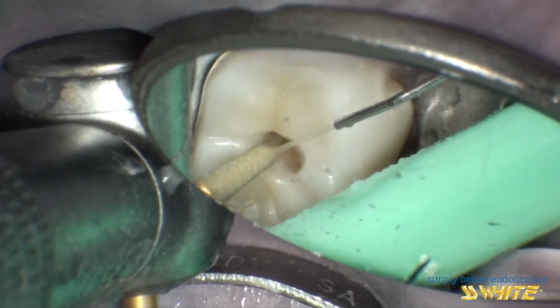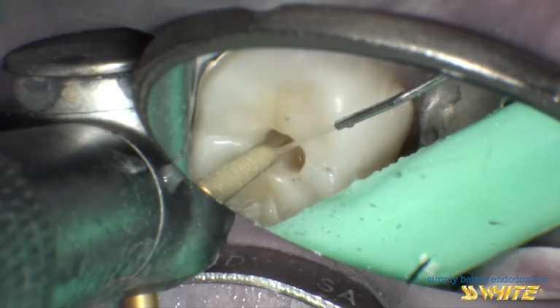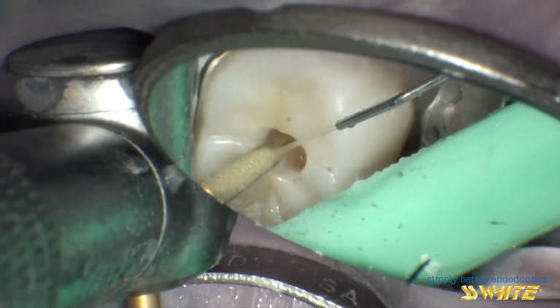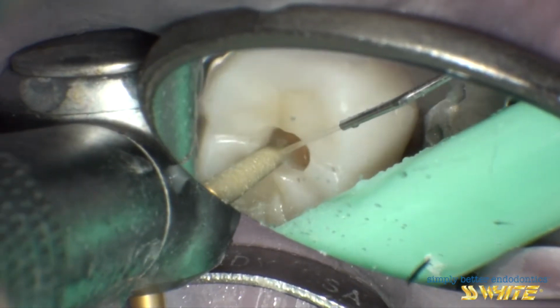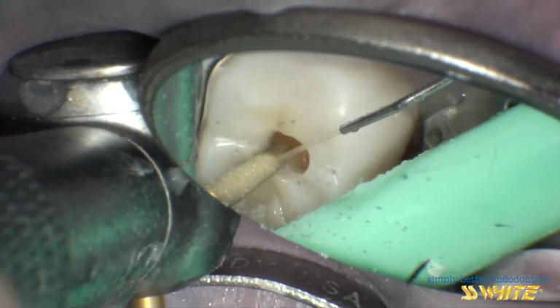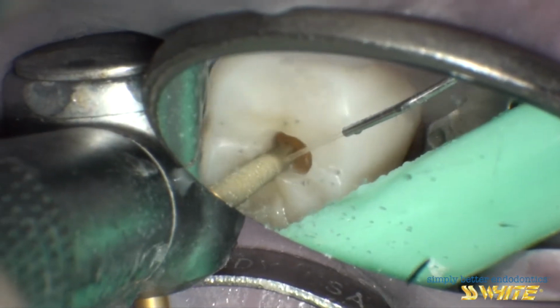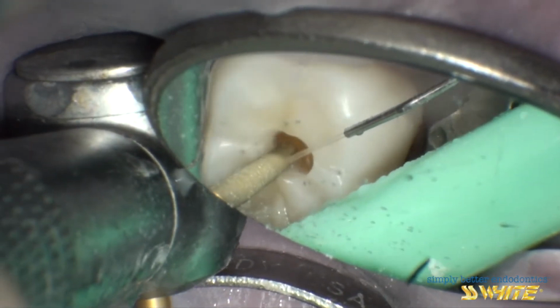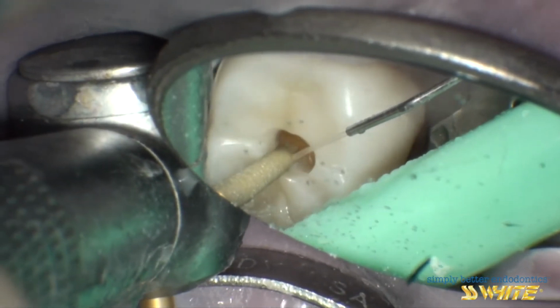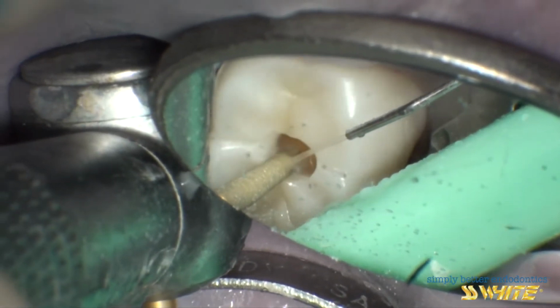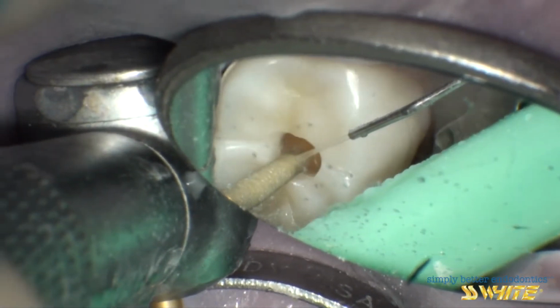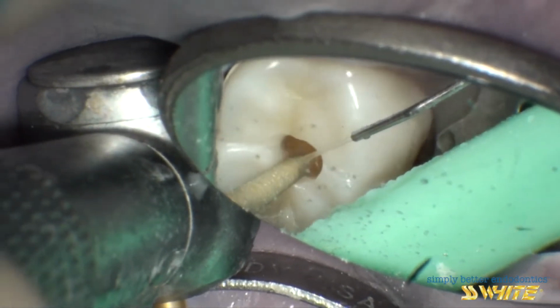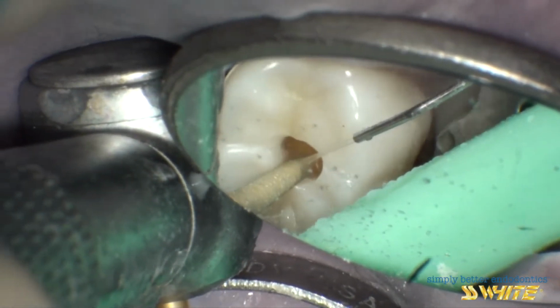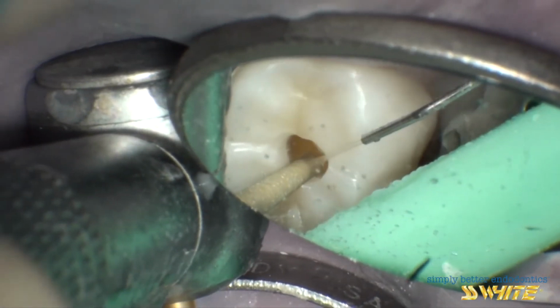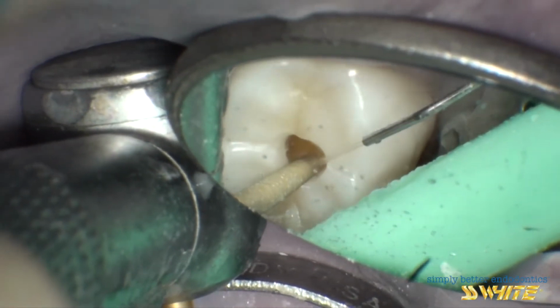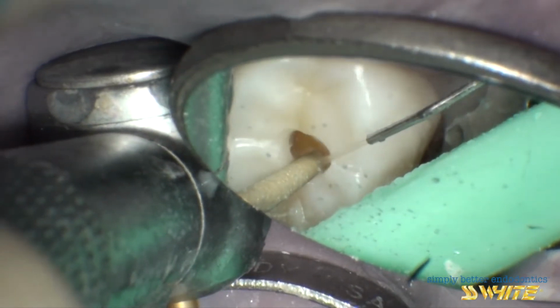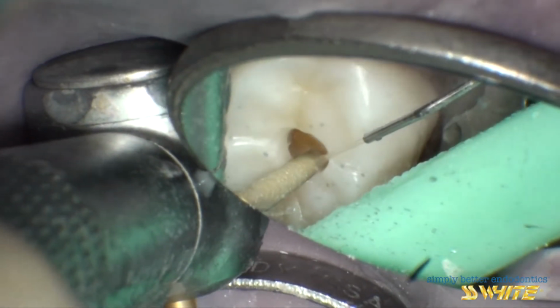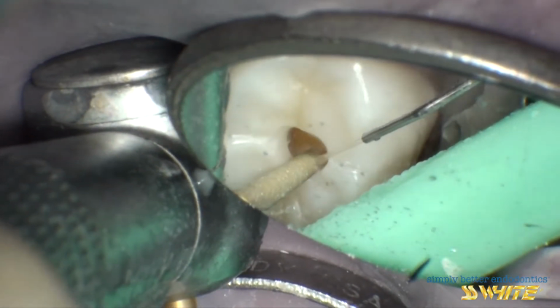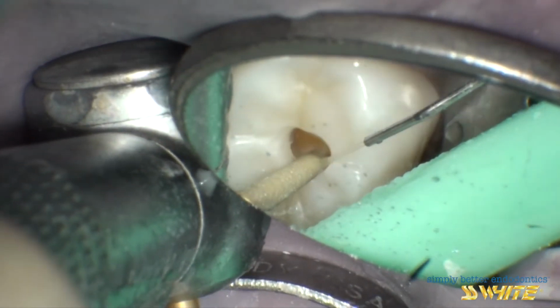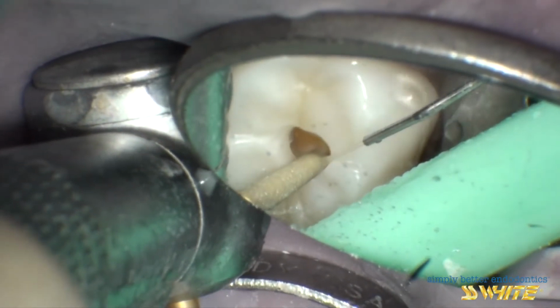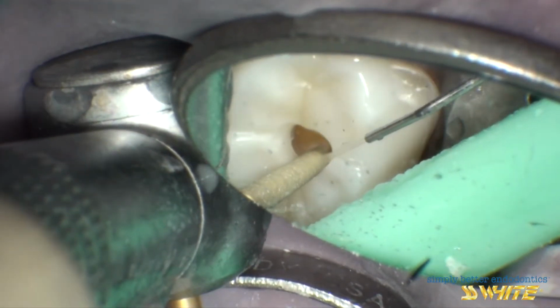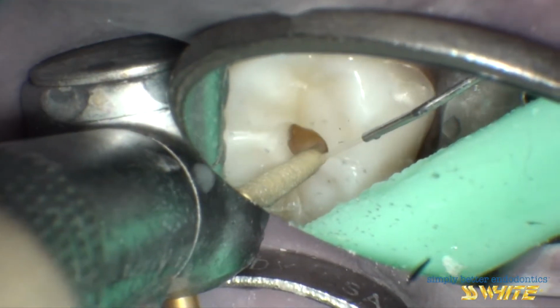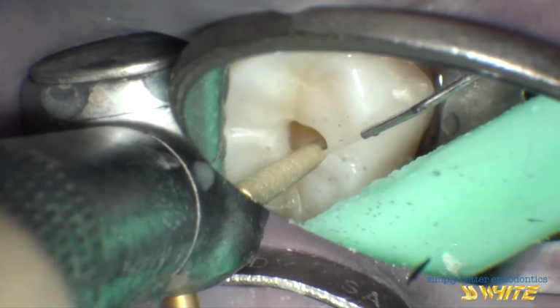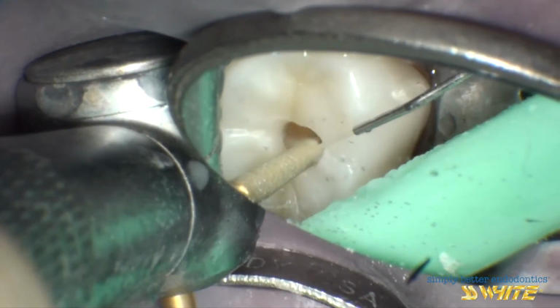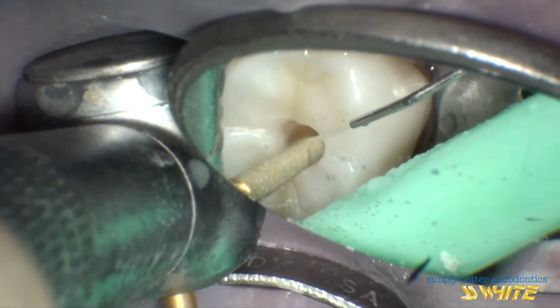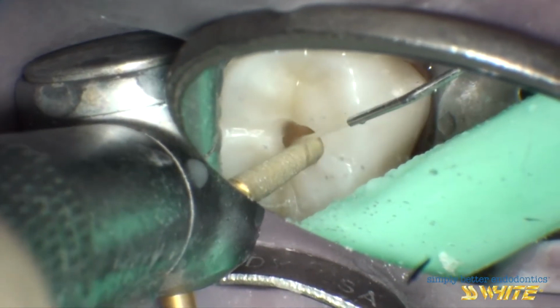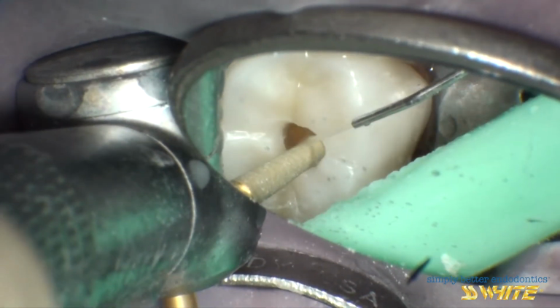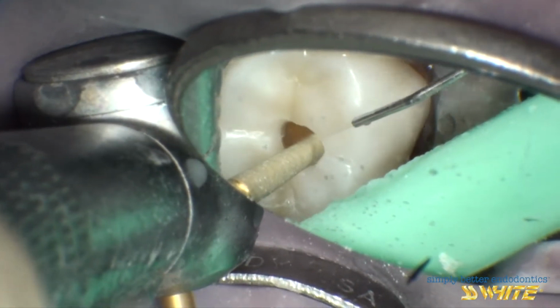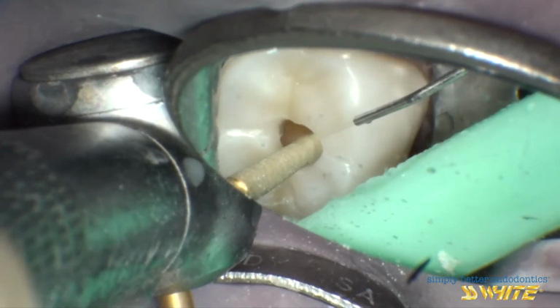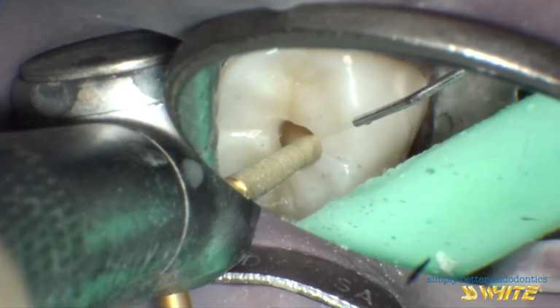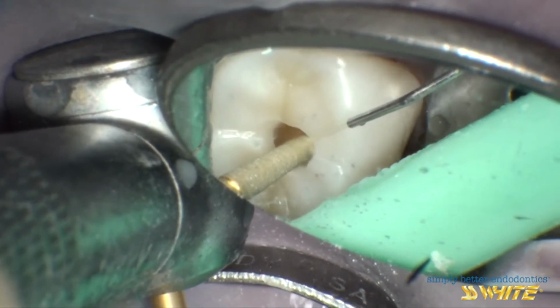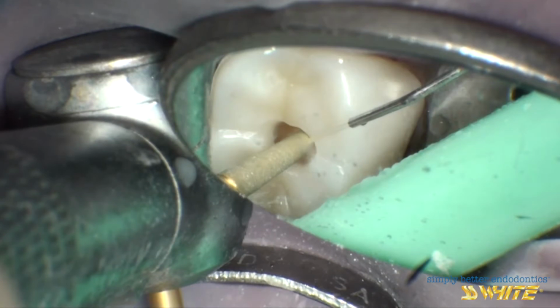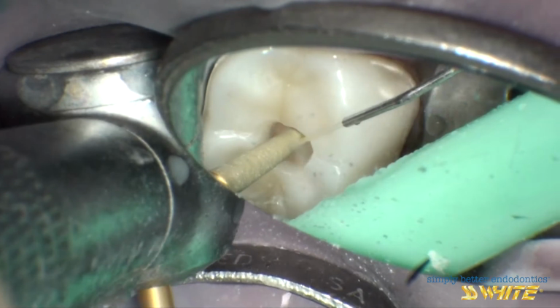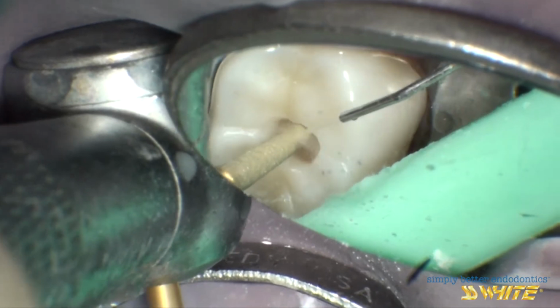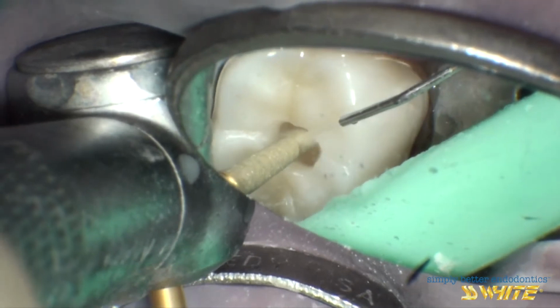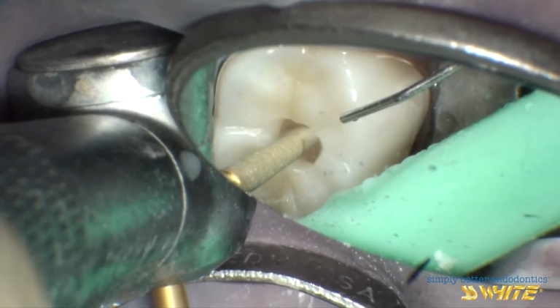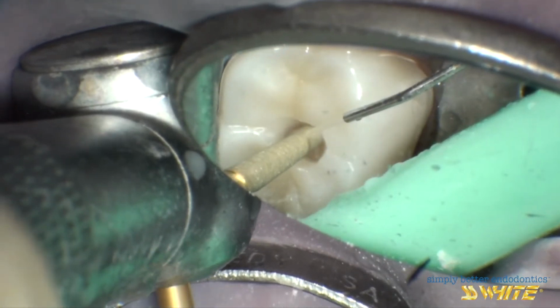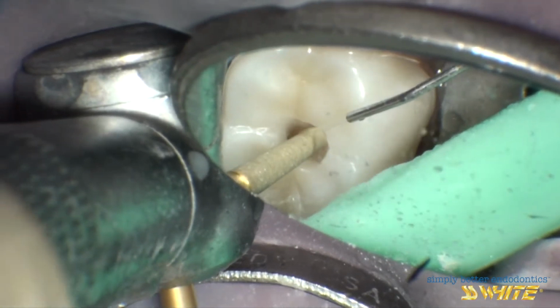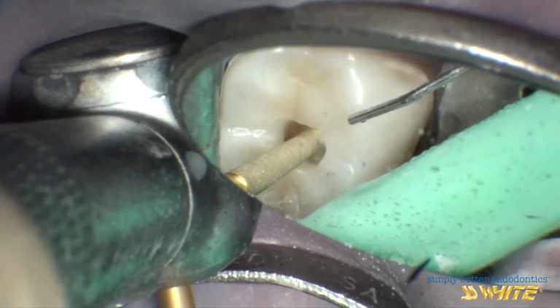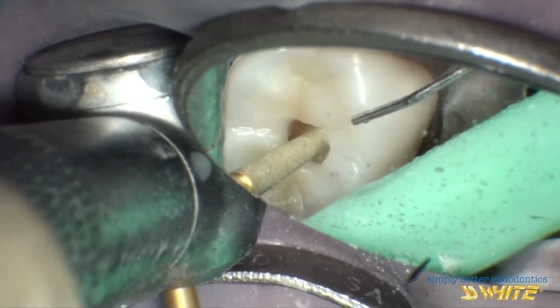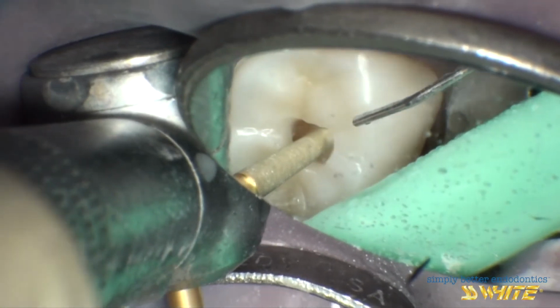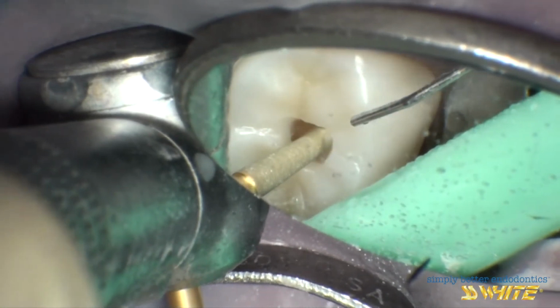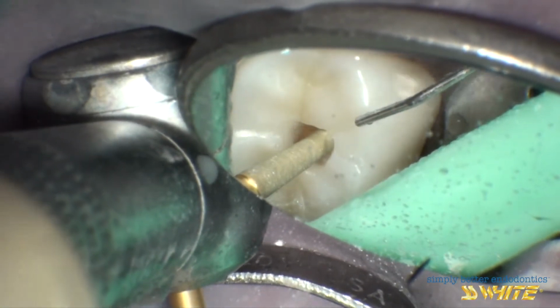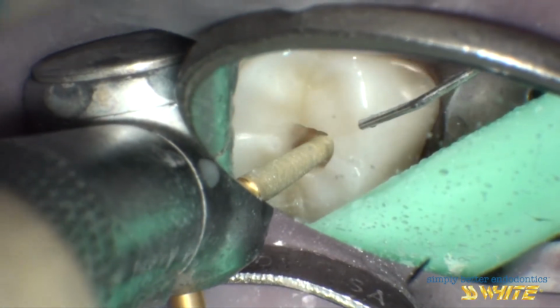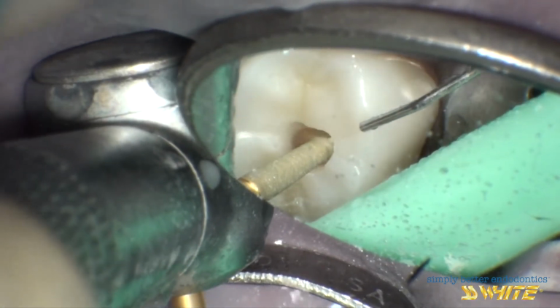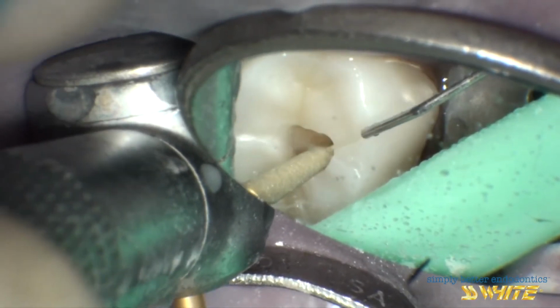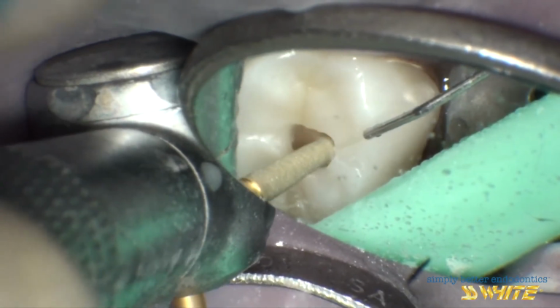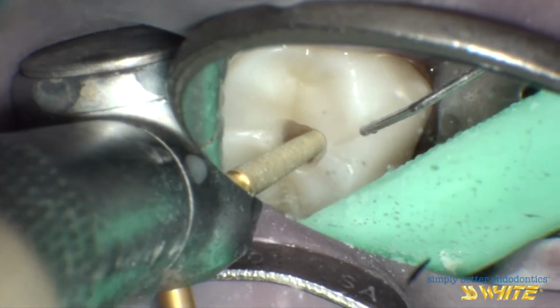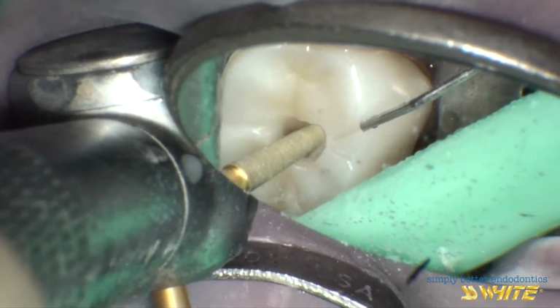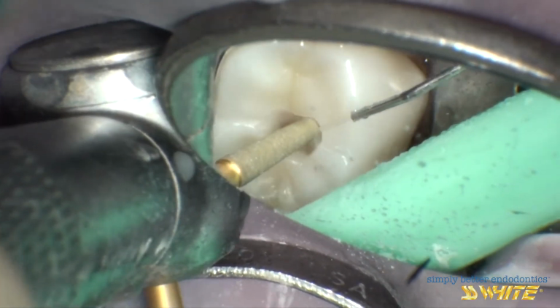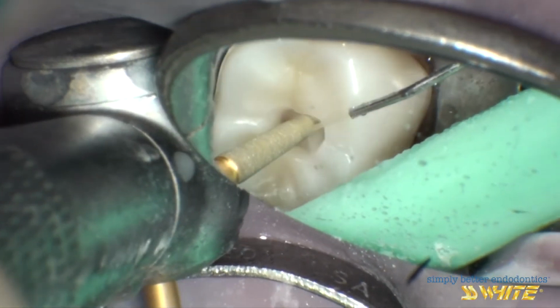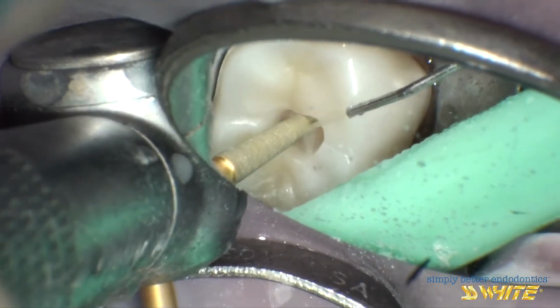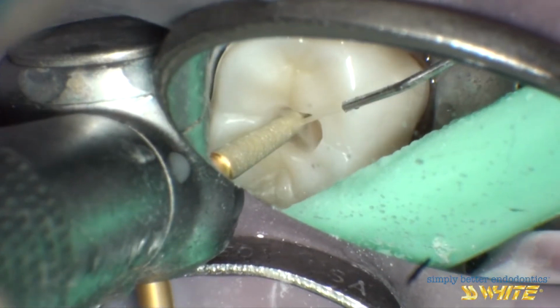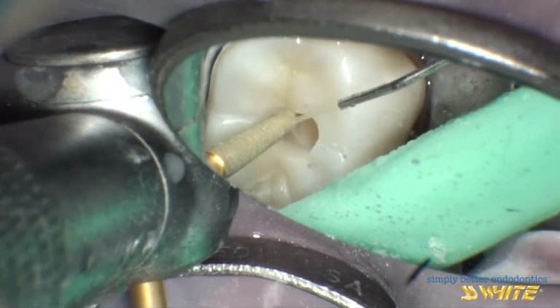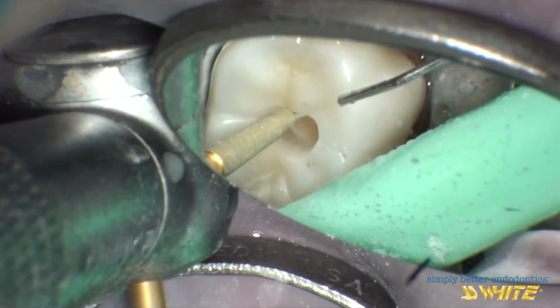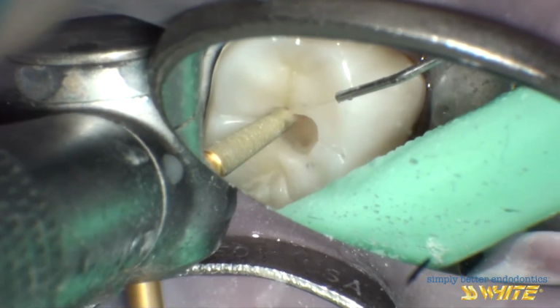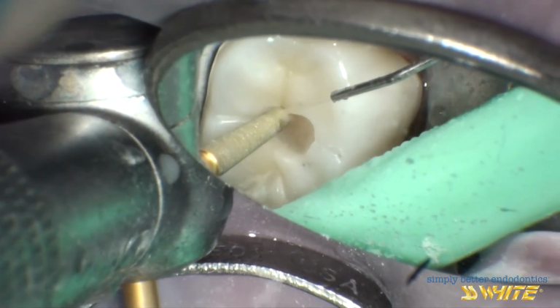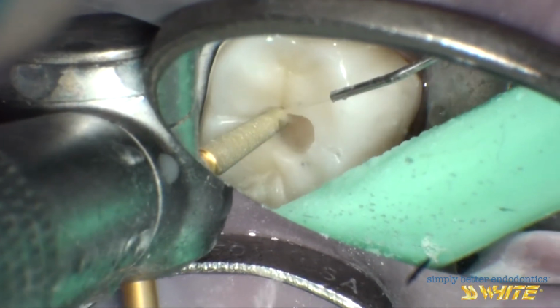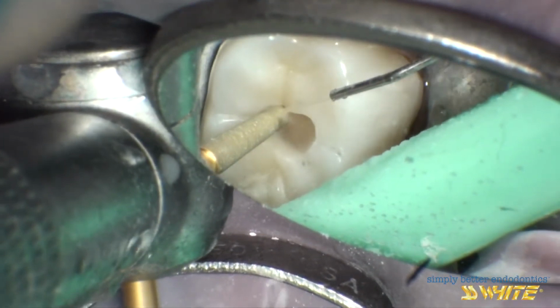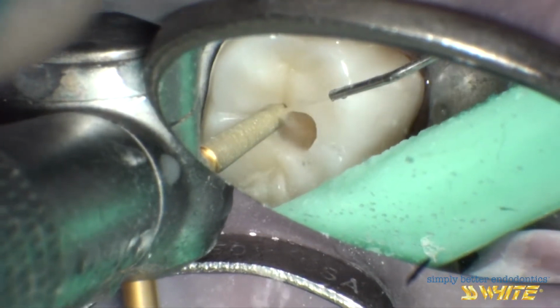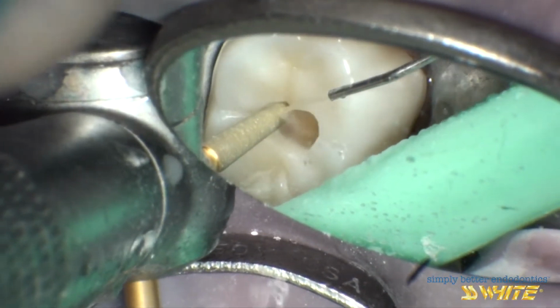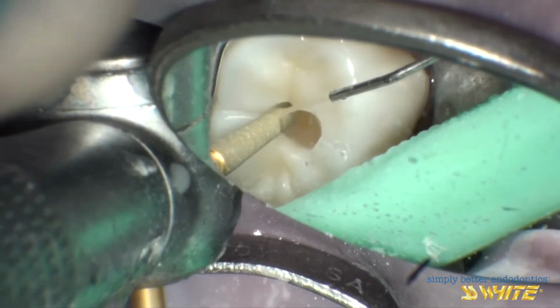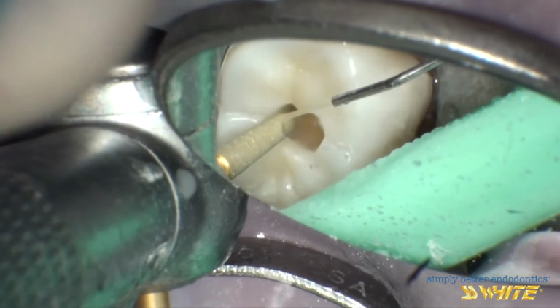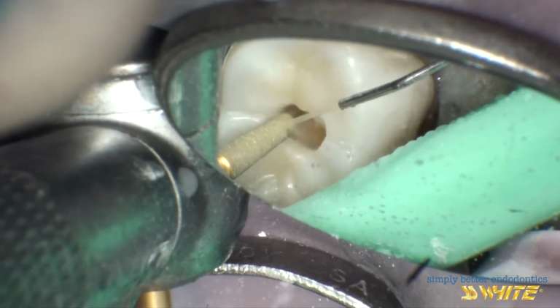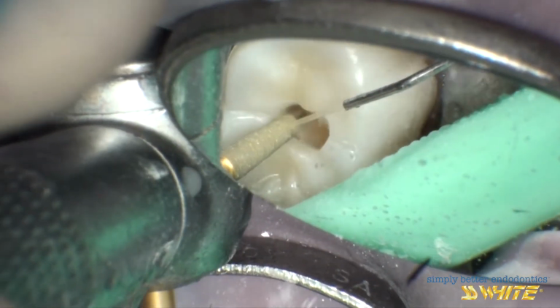After opening through the occlusal surface, we switch to the 856 Round Tip Tapered Diamond and start extending the outline.